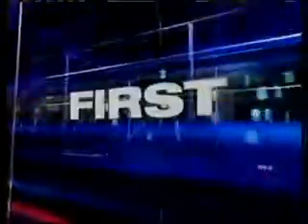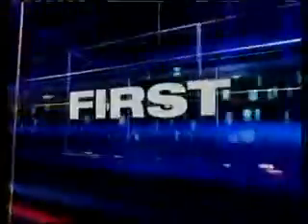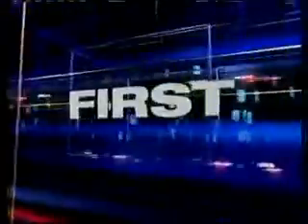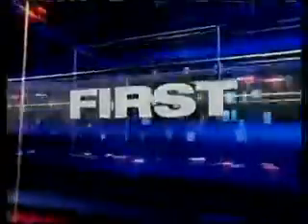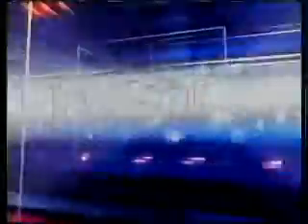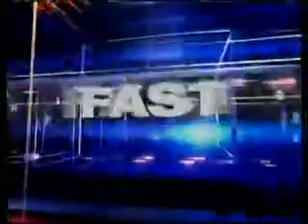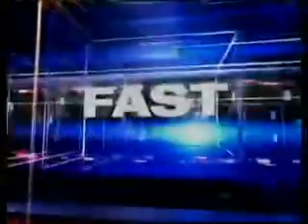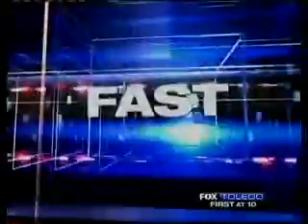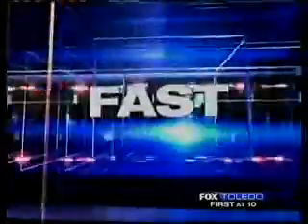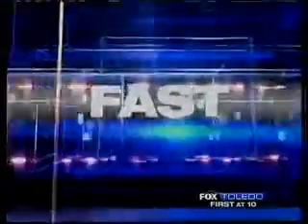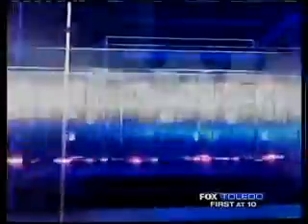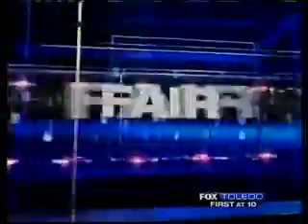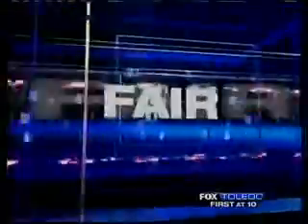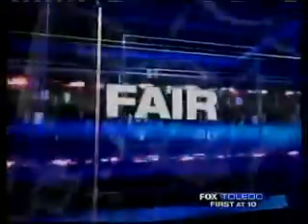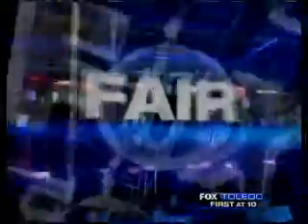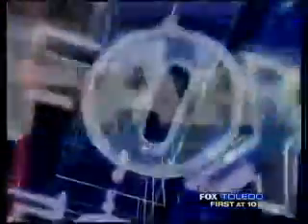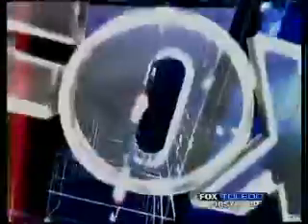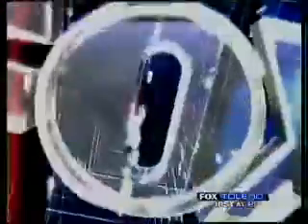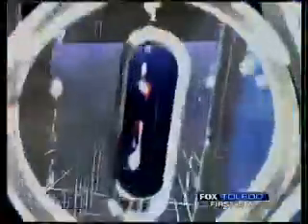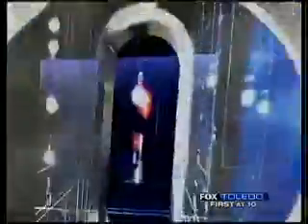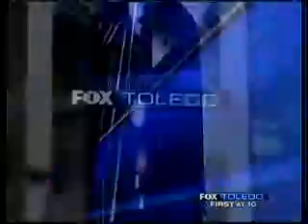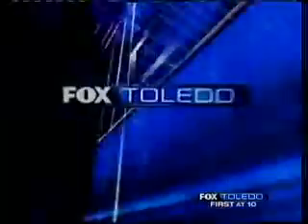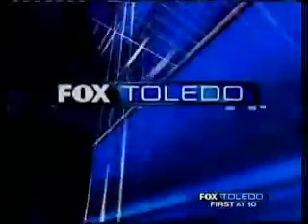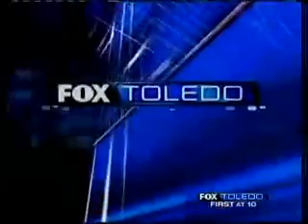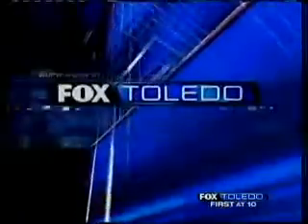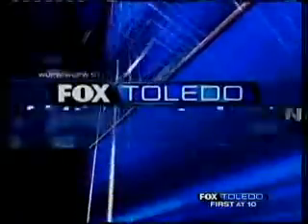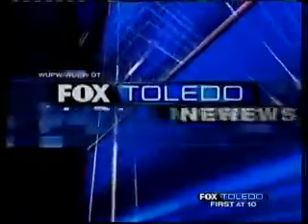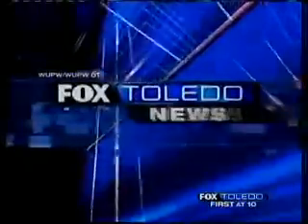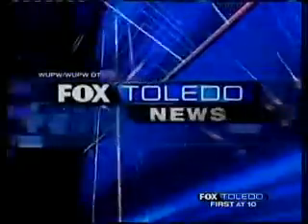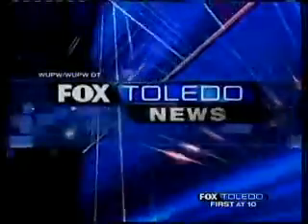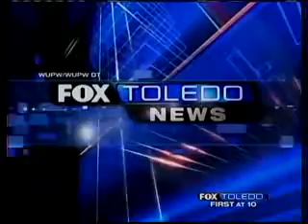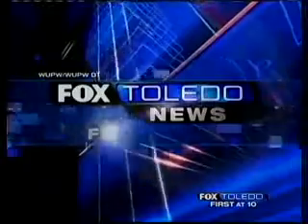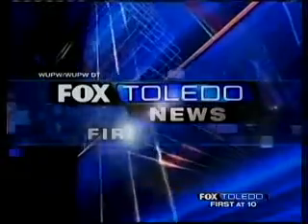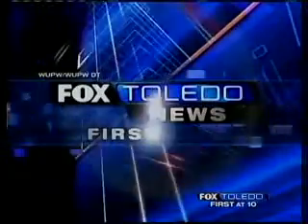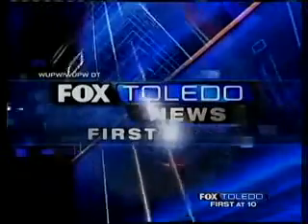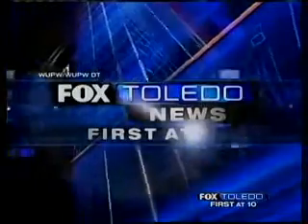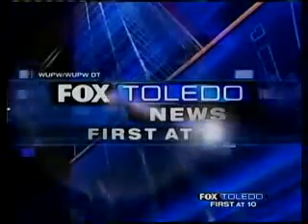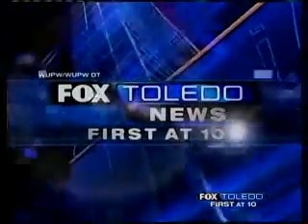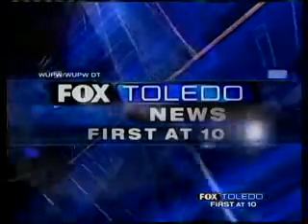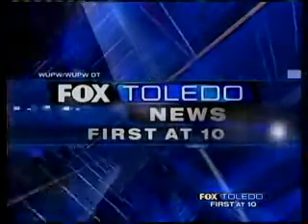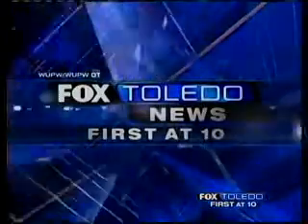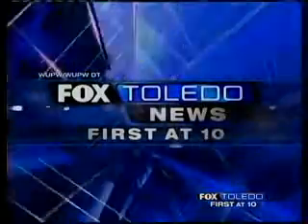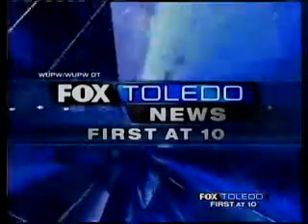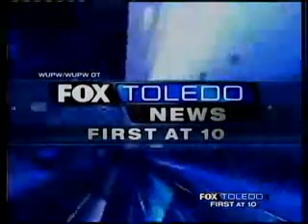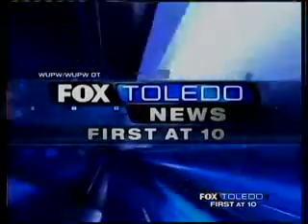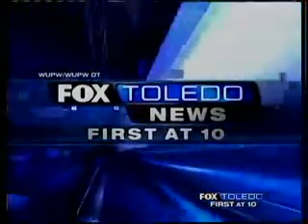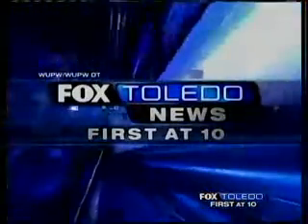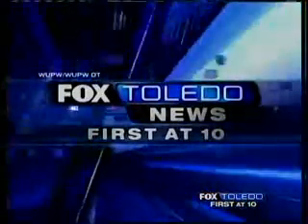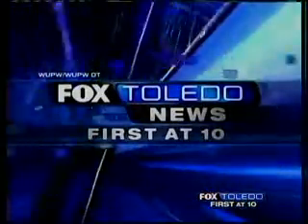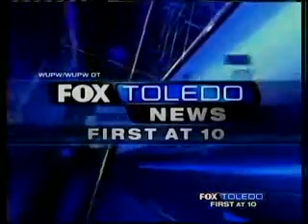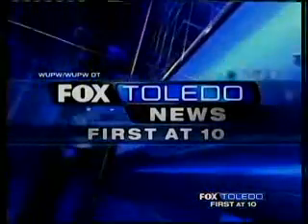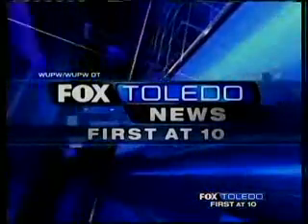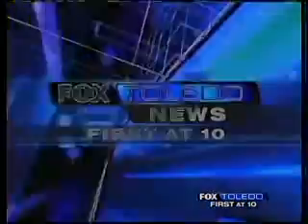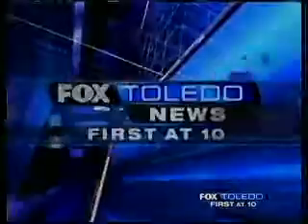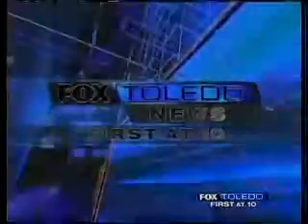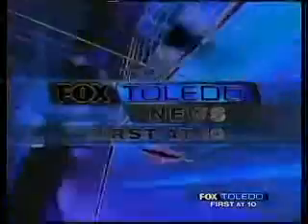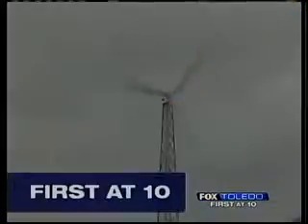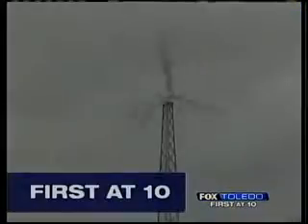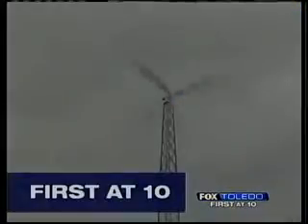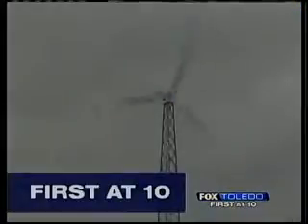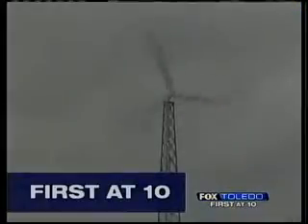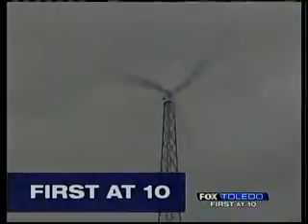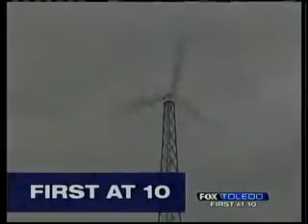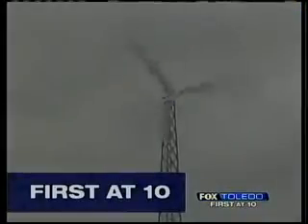First. Fast. Fair. Fox Toledo News. First at 10 starts right now.